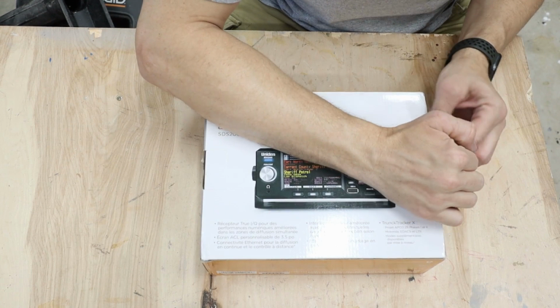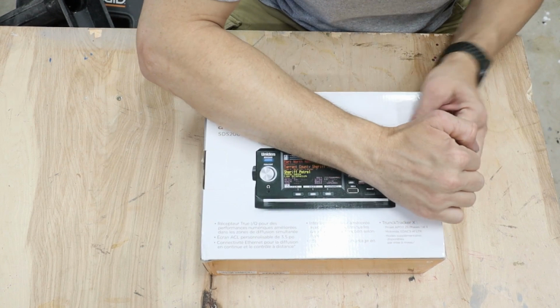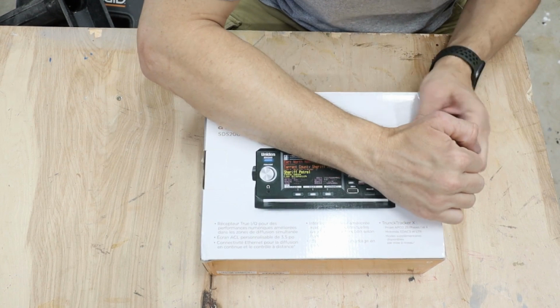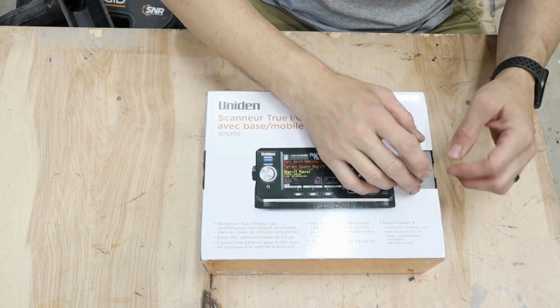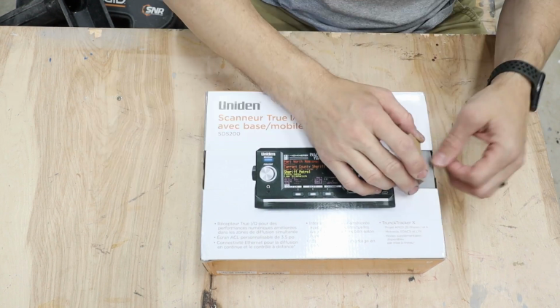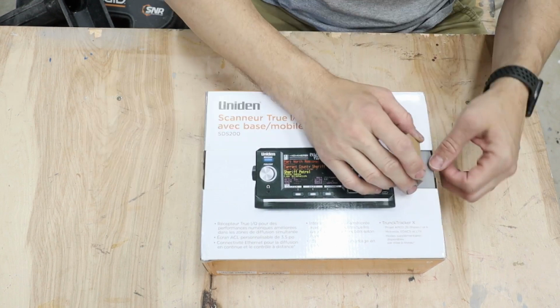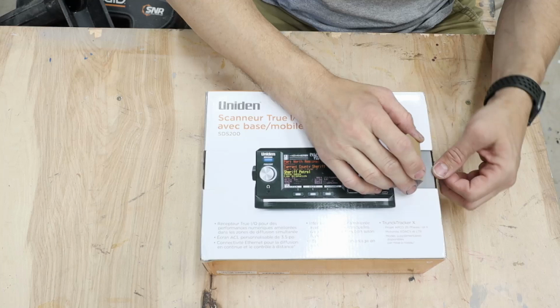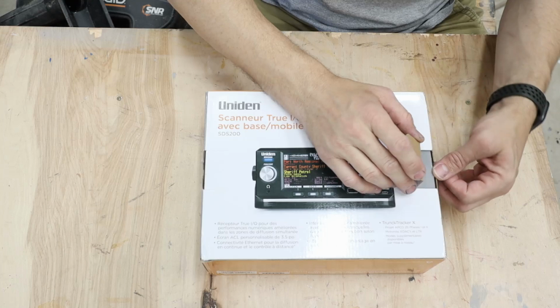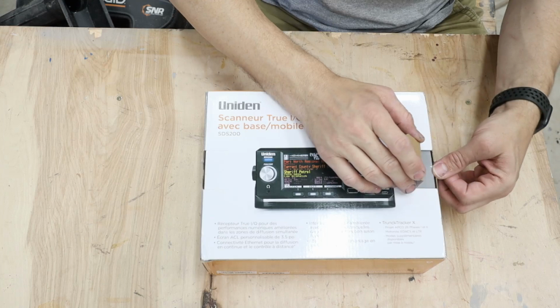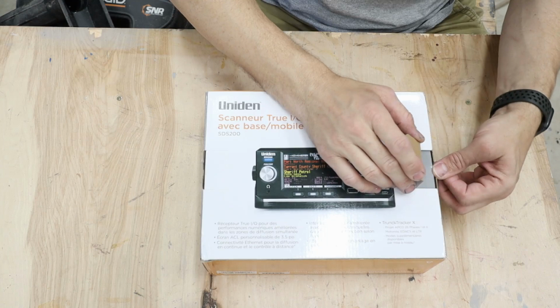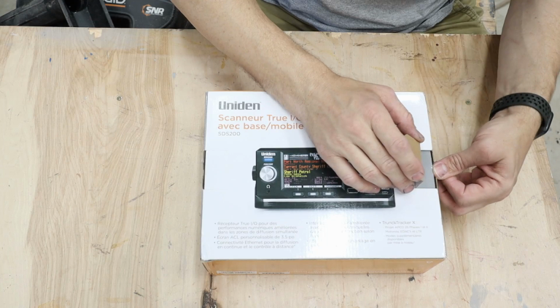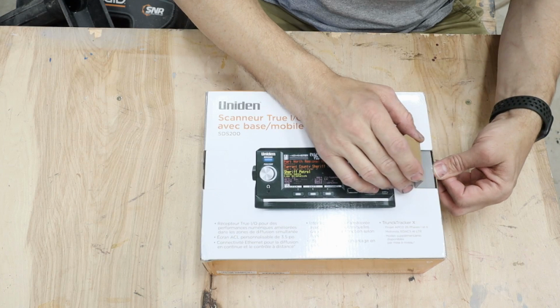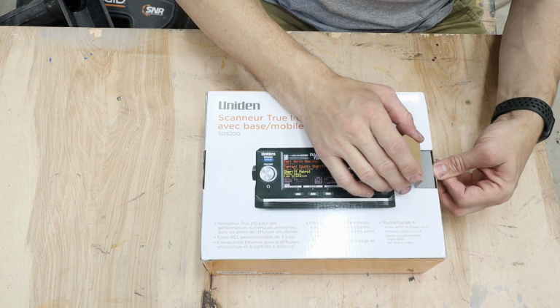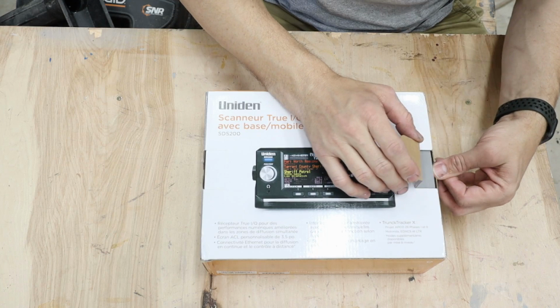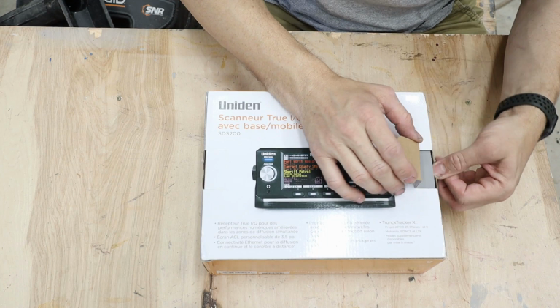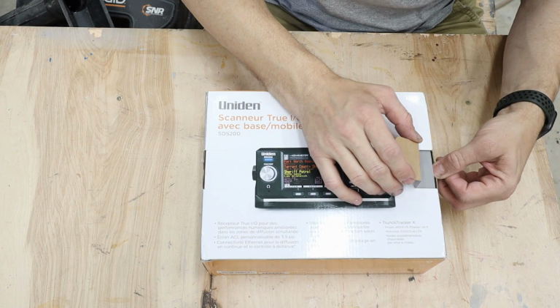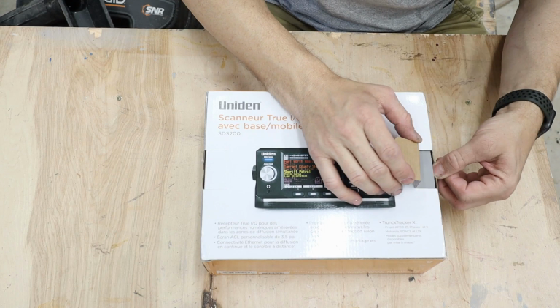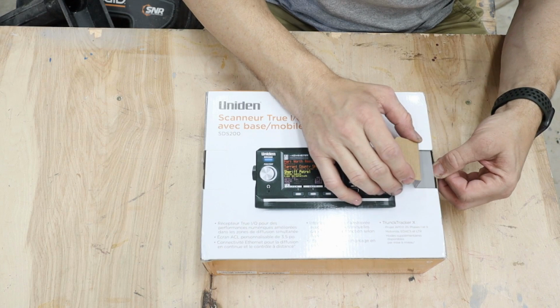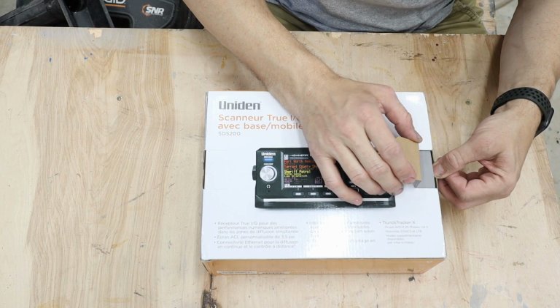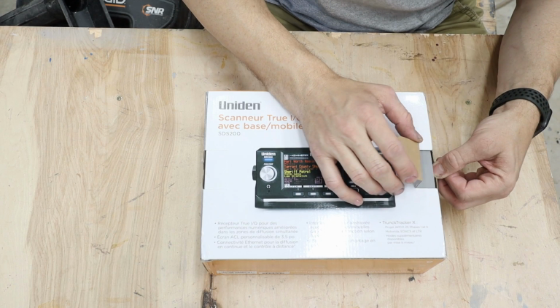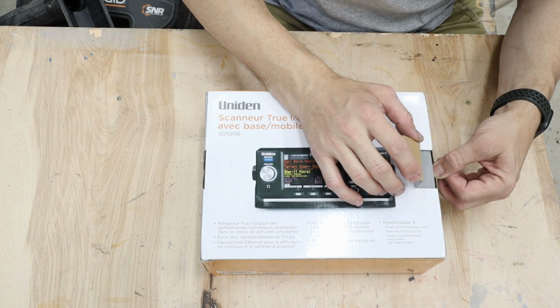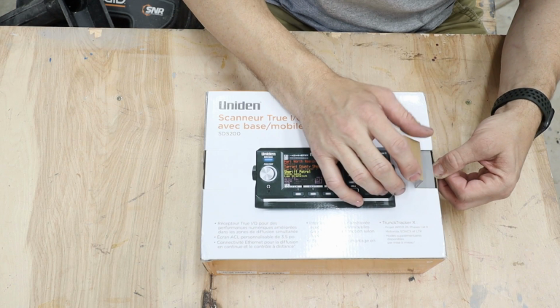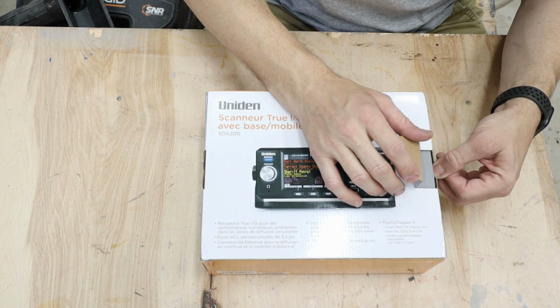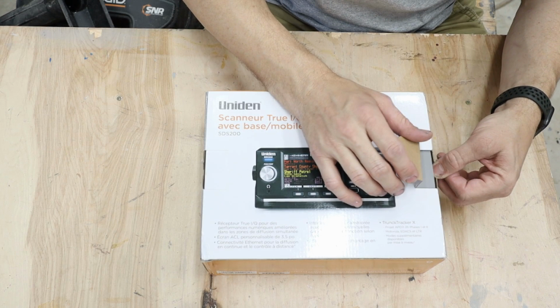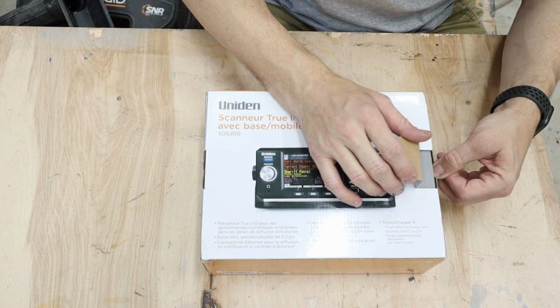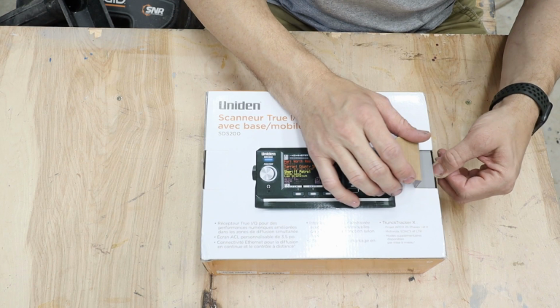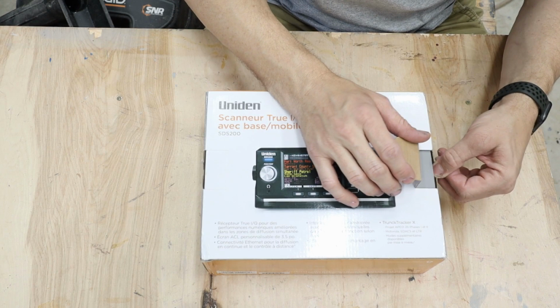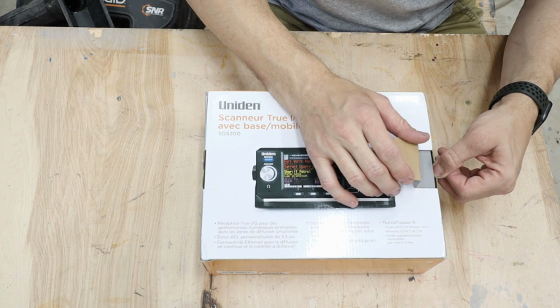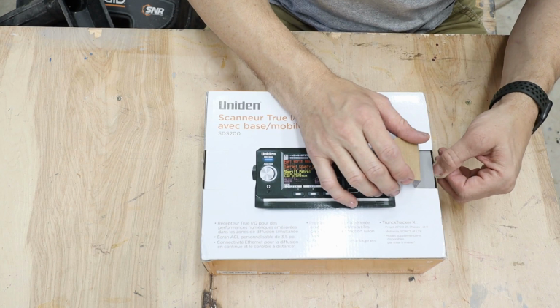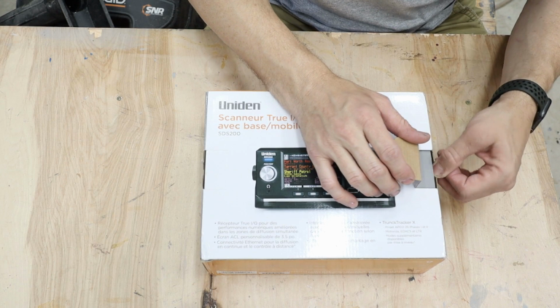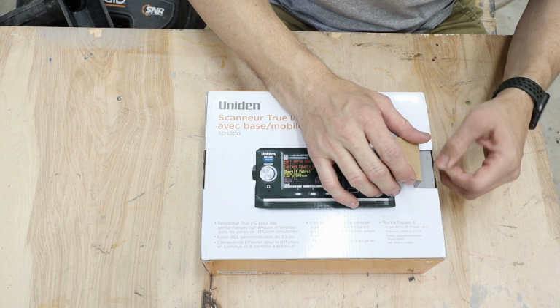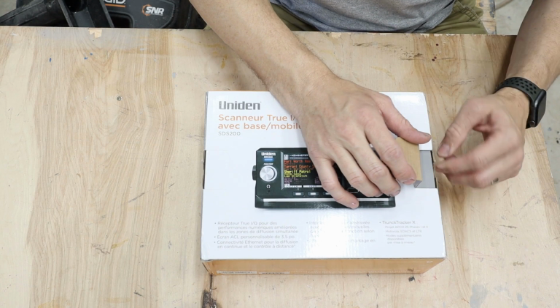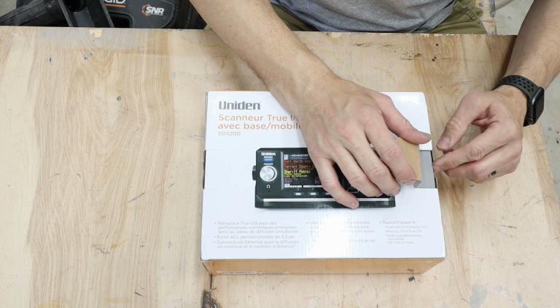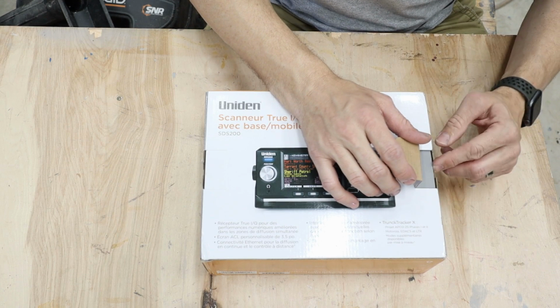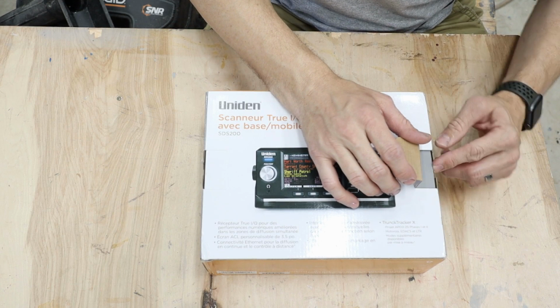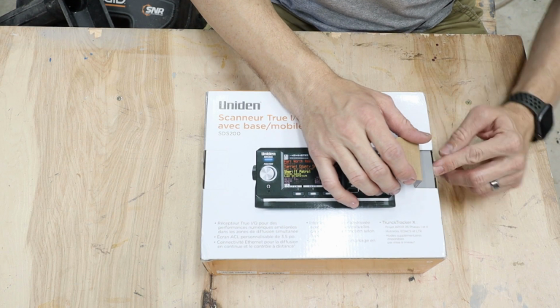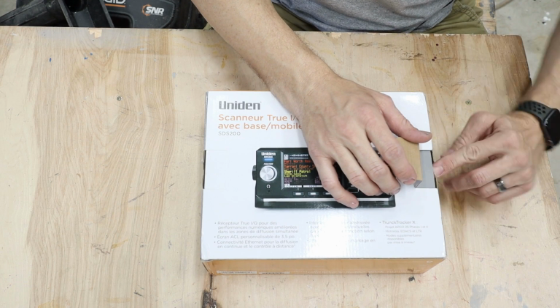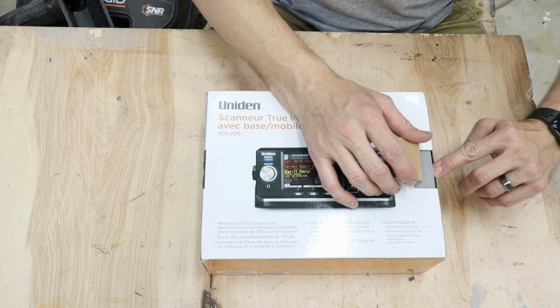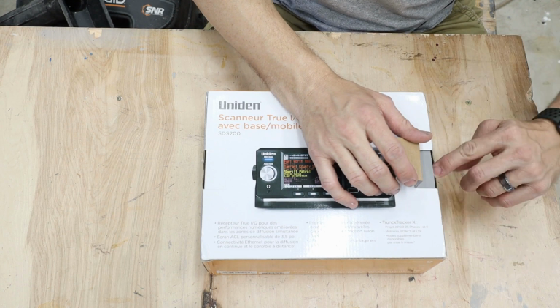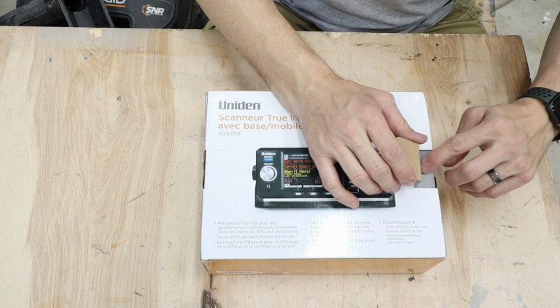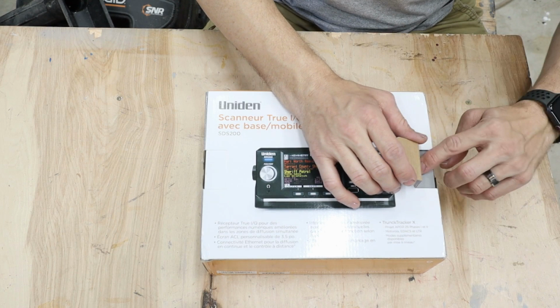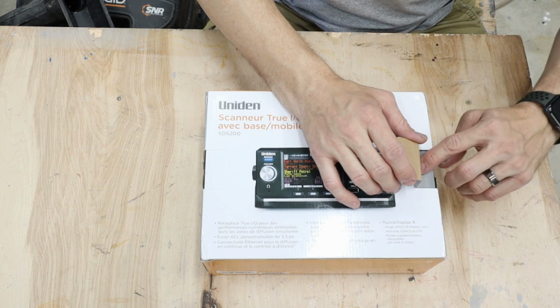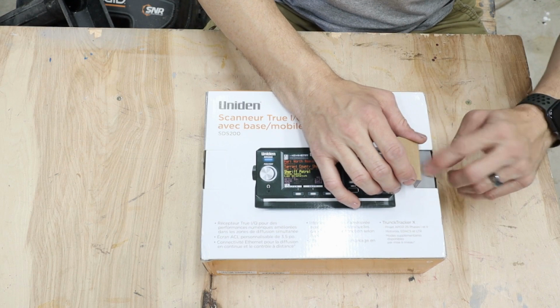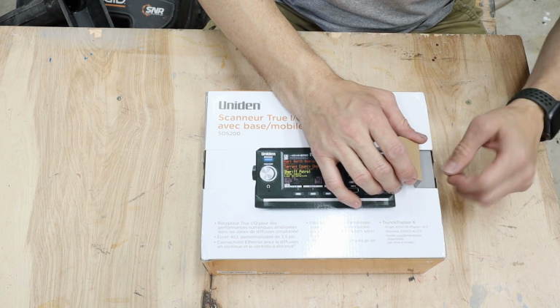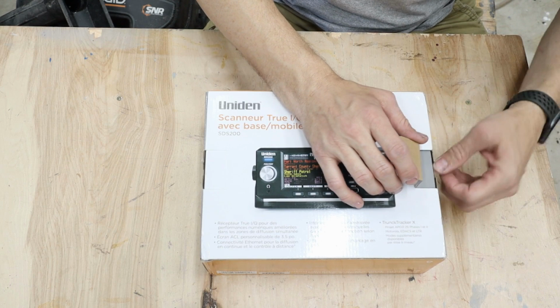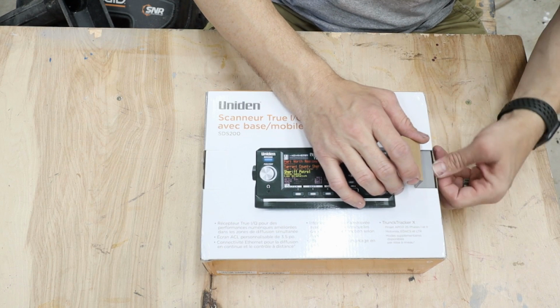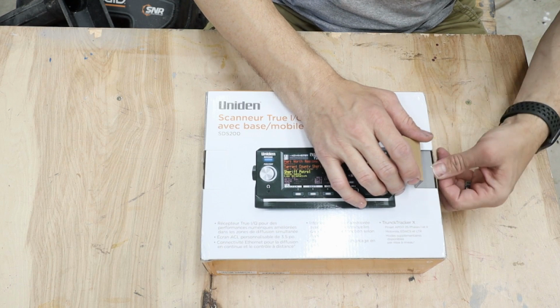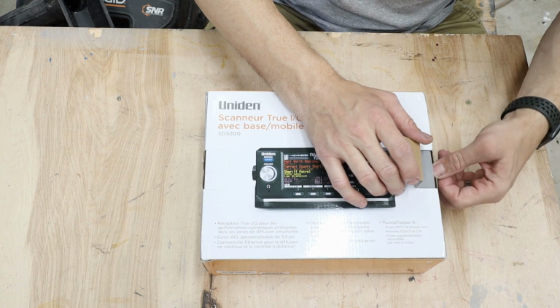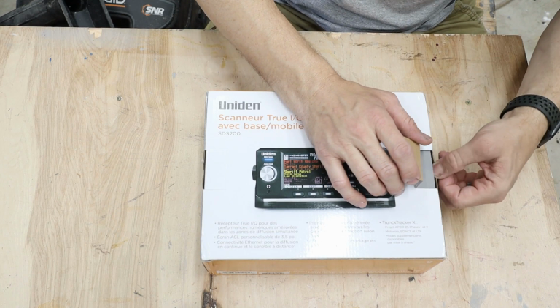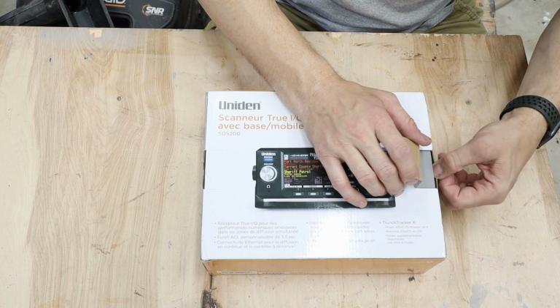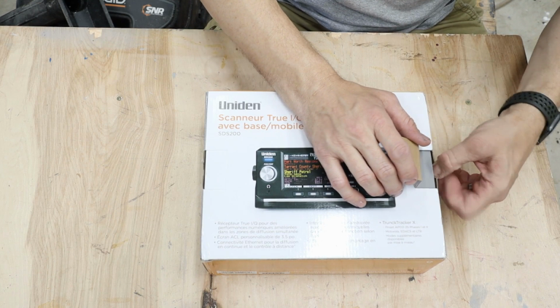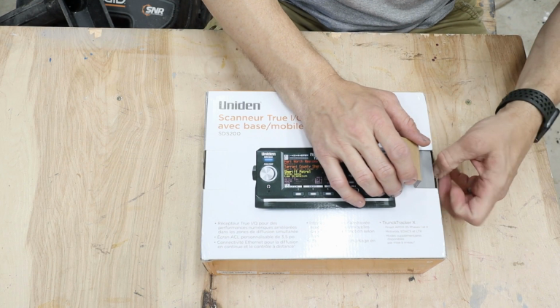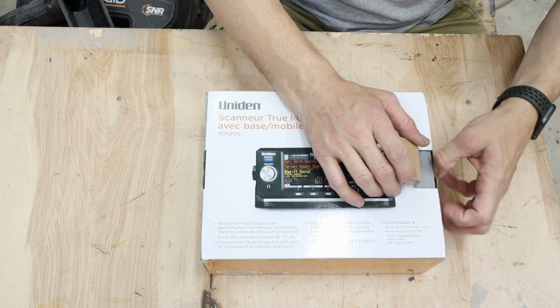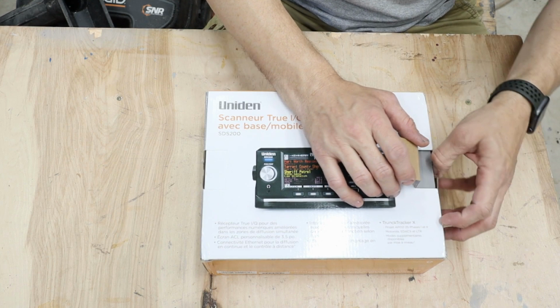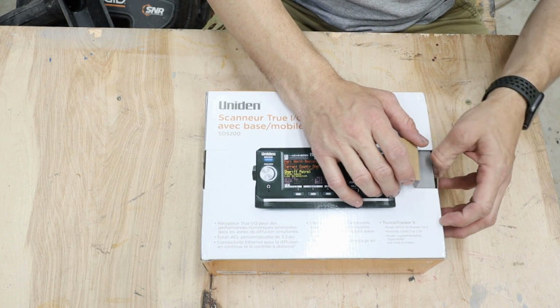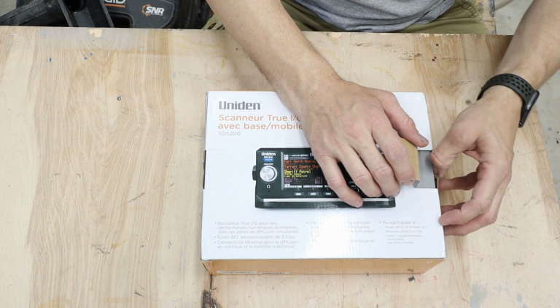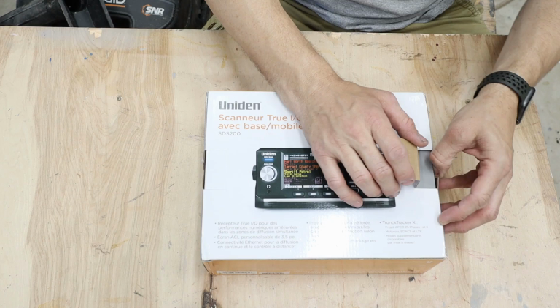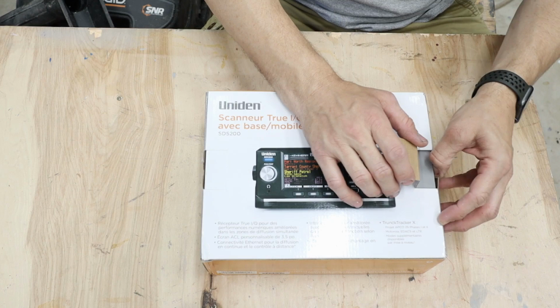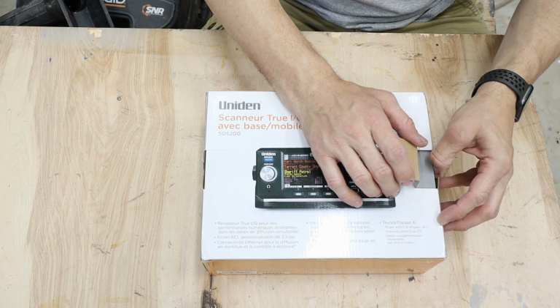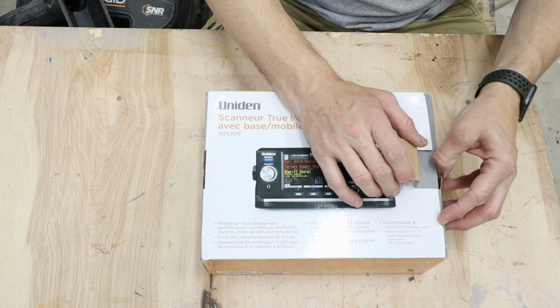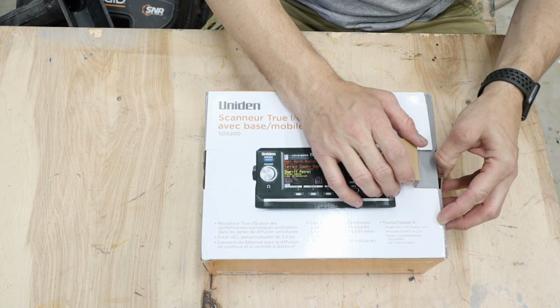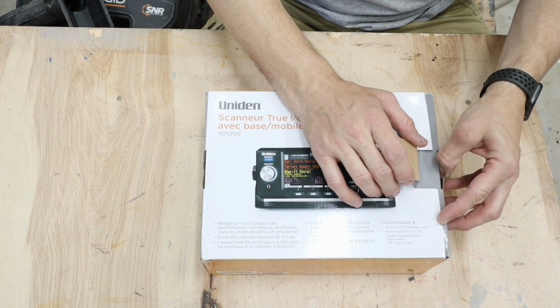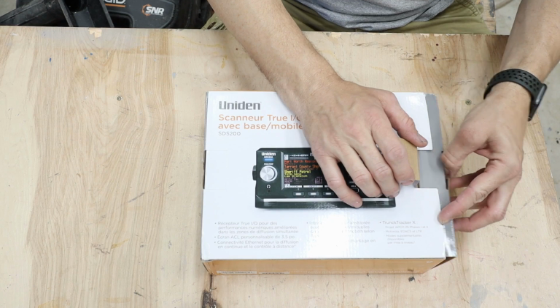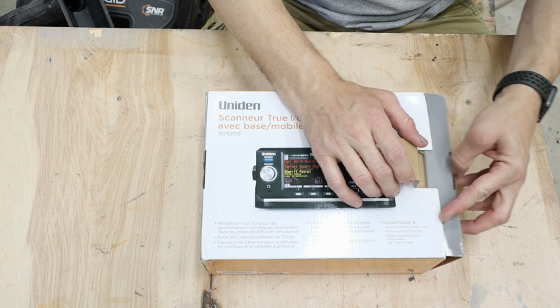I also do woodworking. If you want to check that channel out, 731 Woodwork is the name of it. You can just search it, or I'll put a link in the description below.